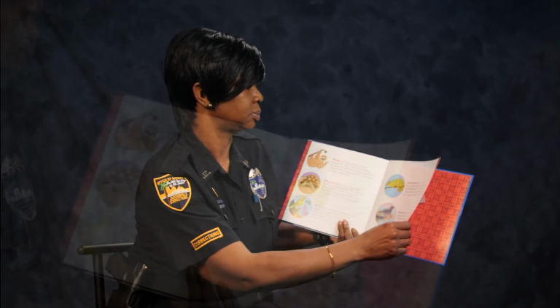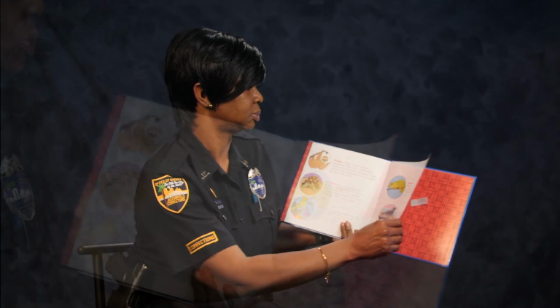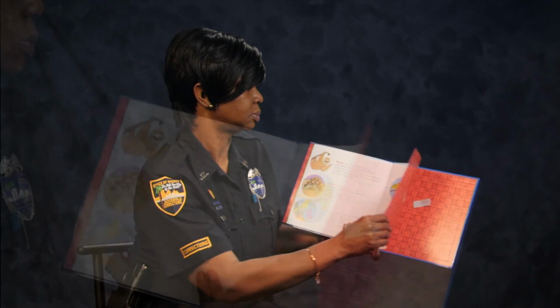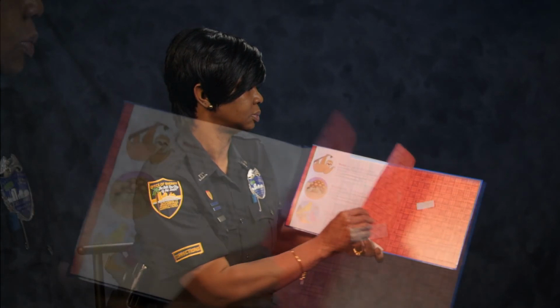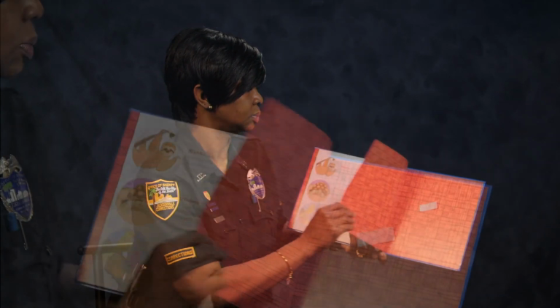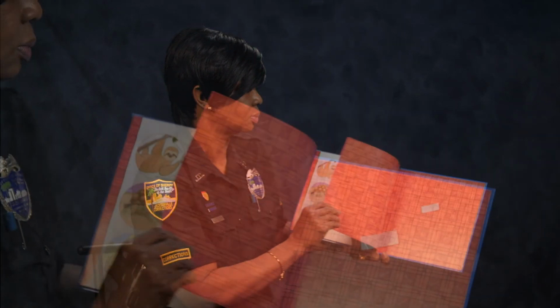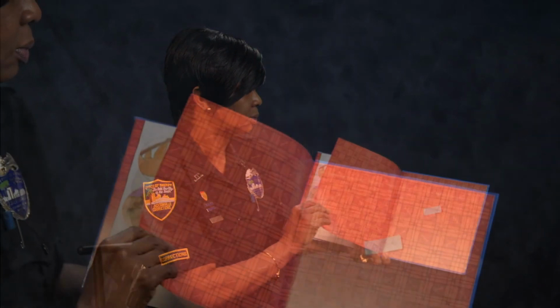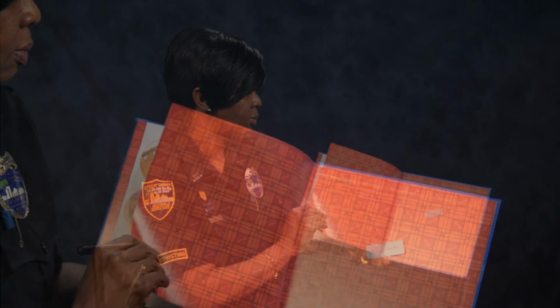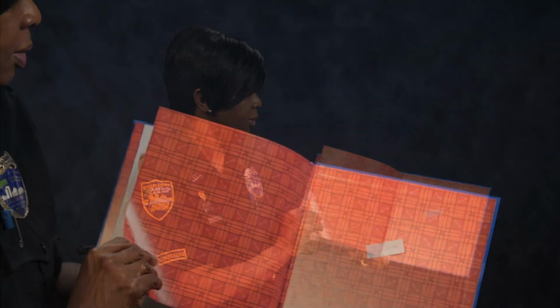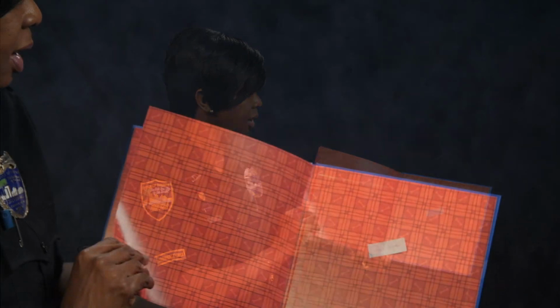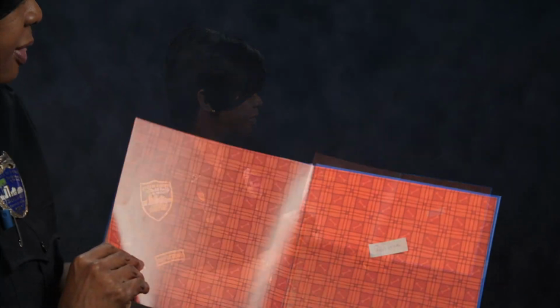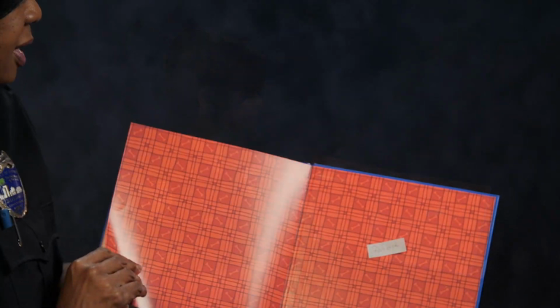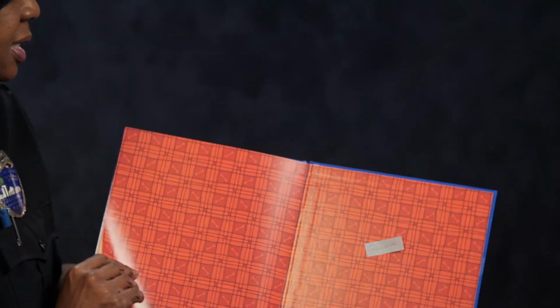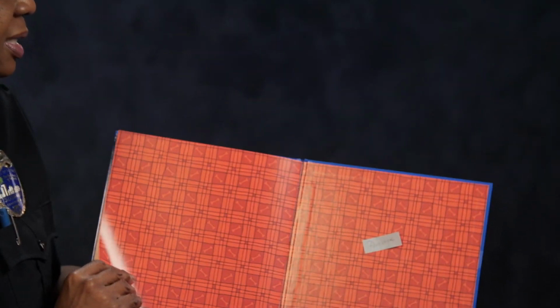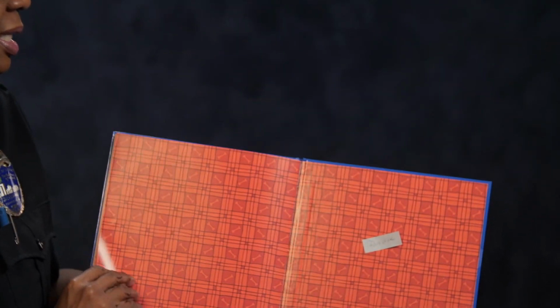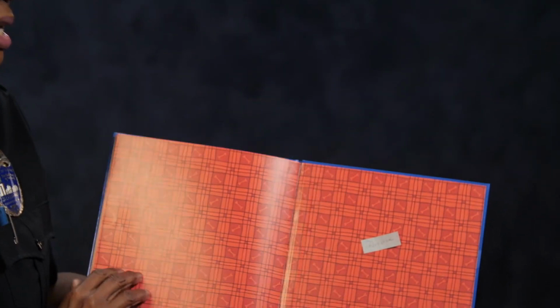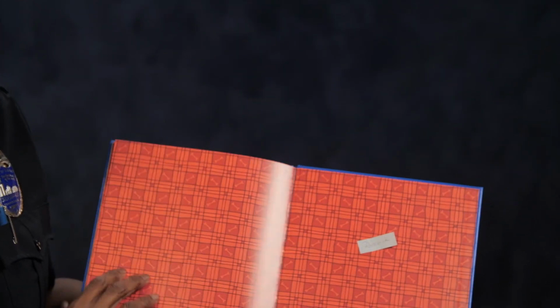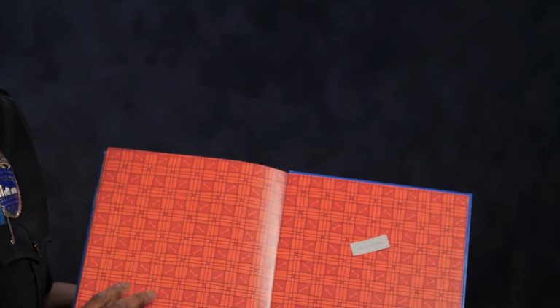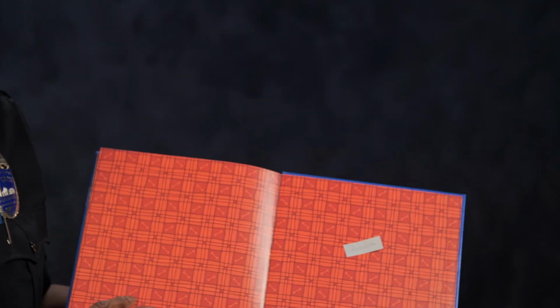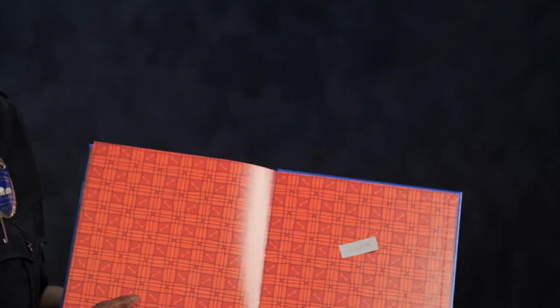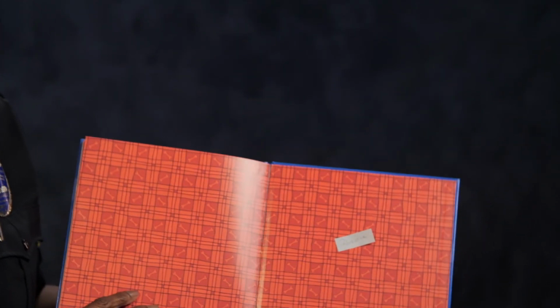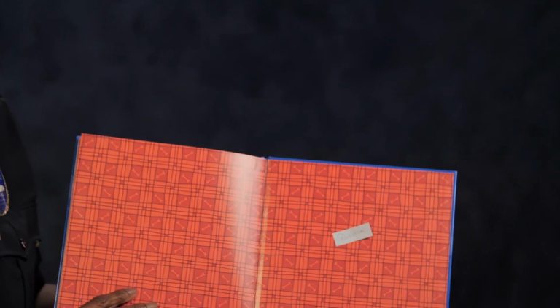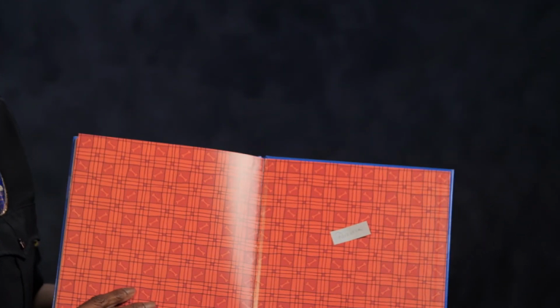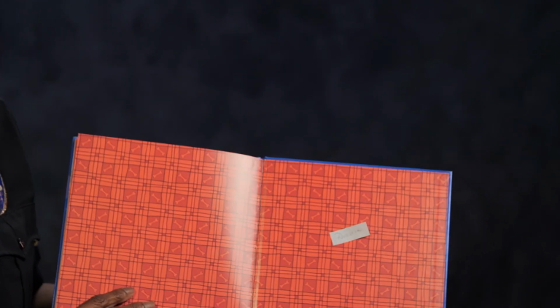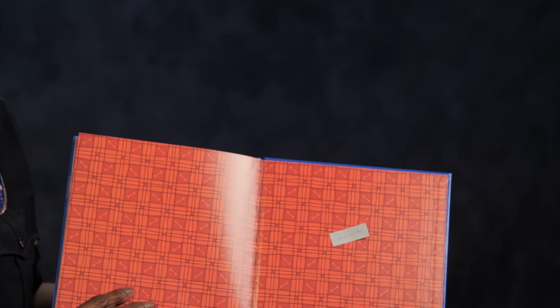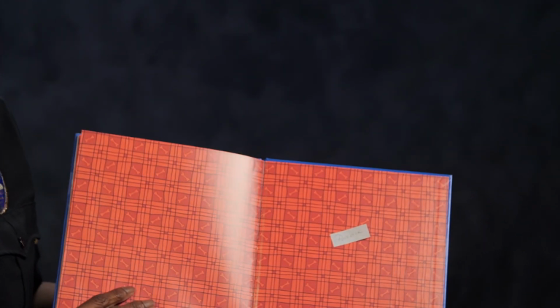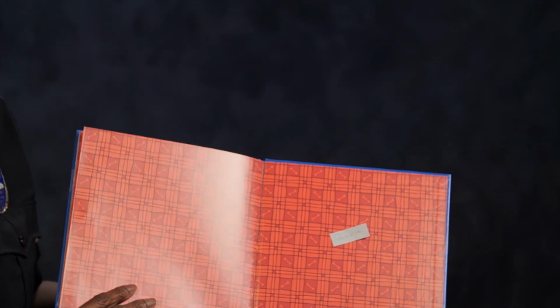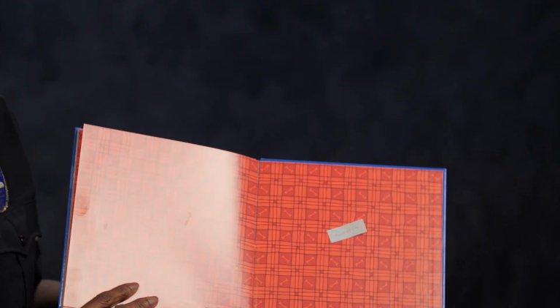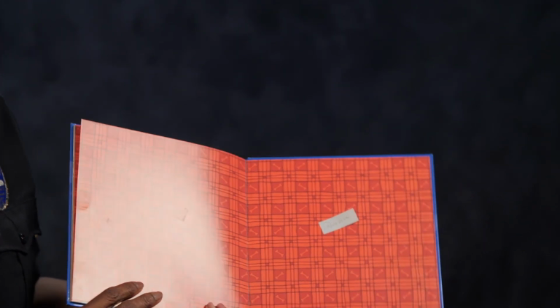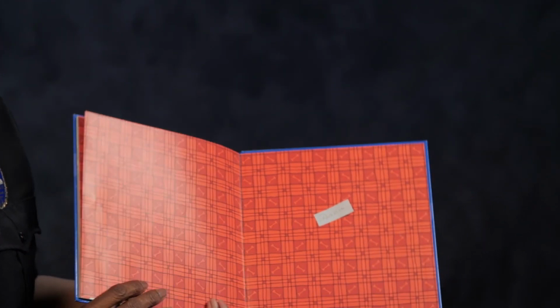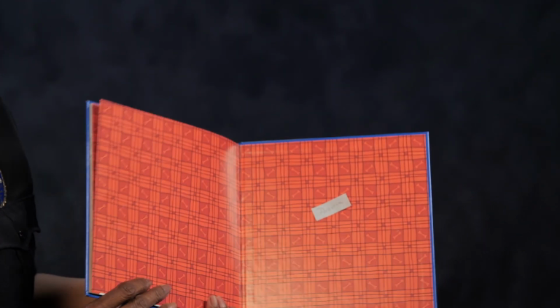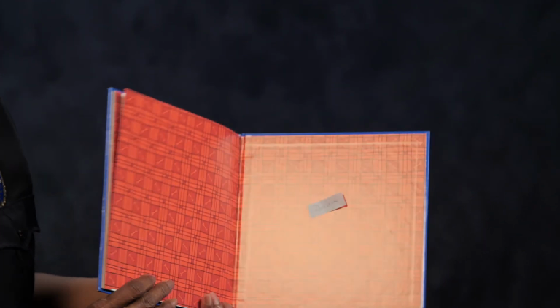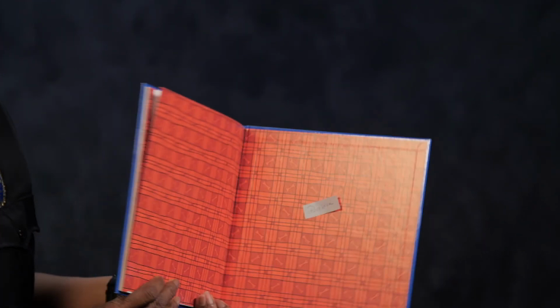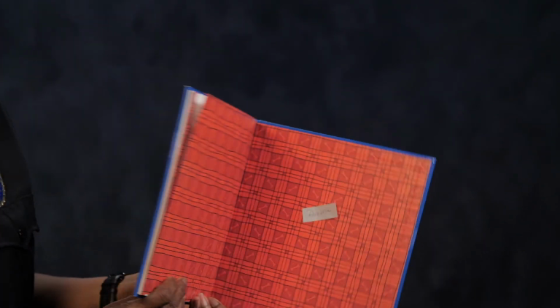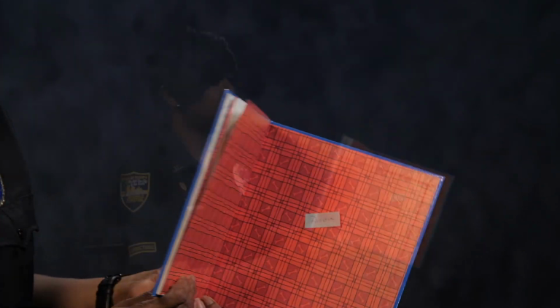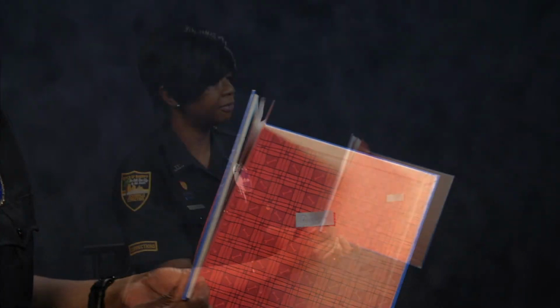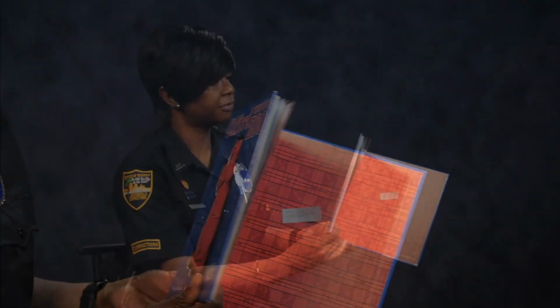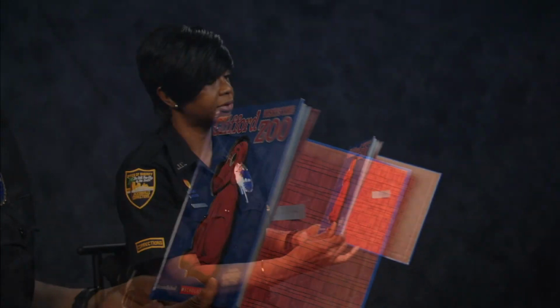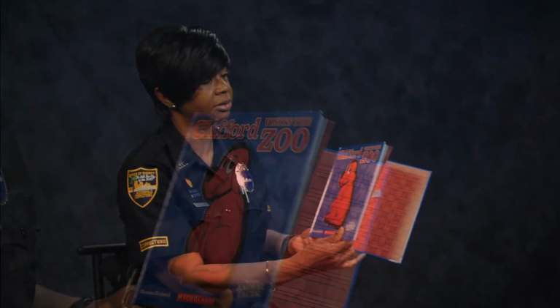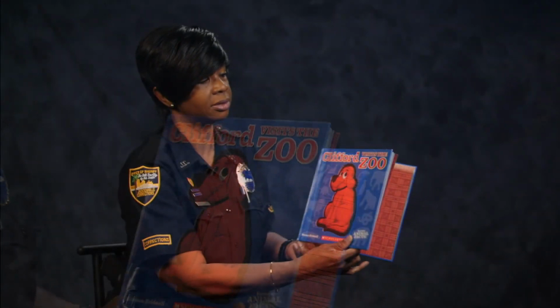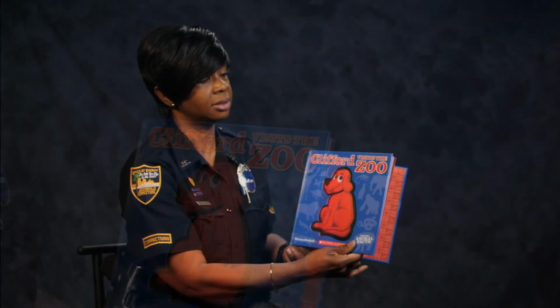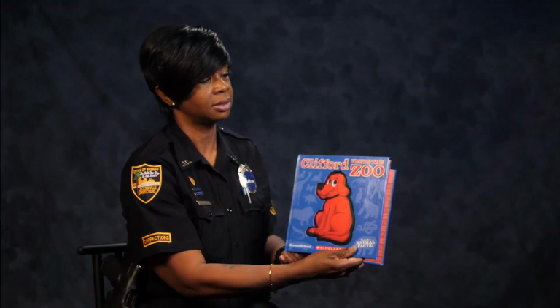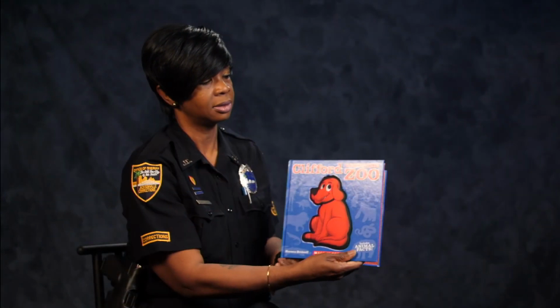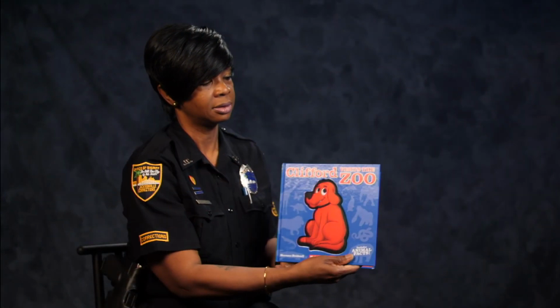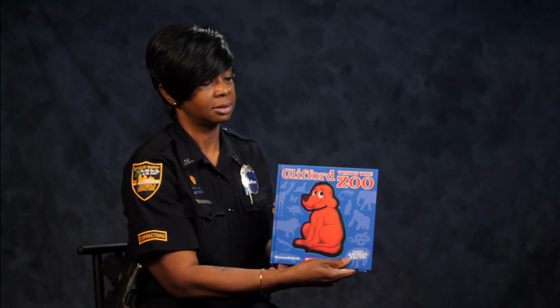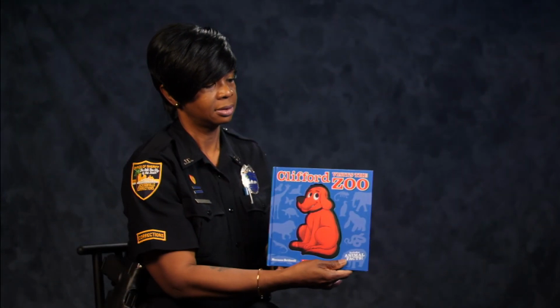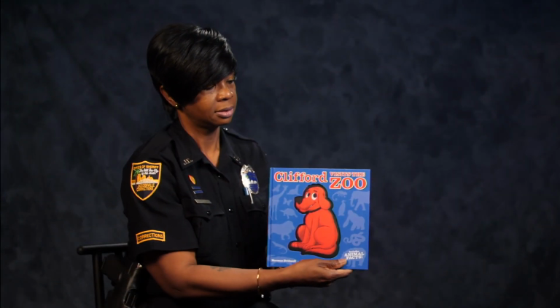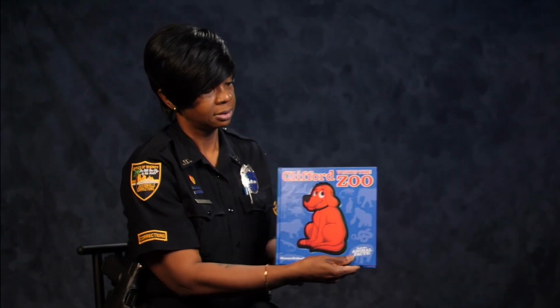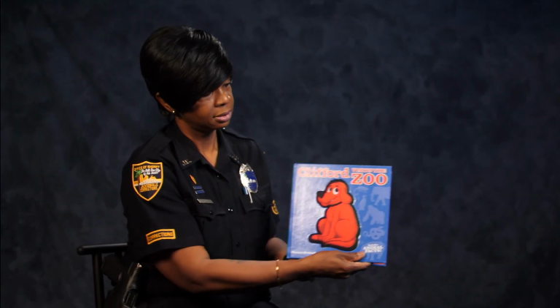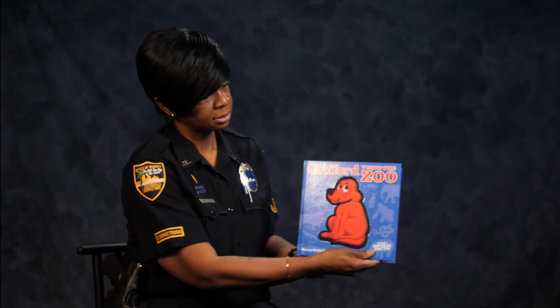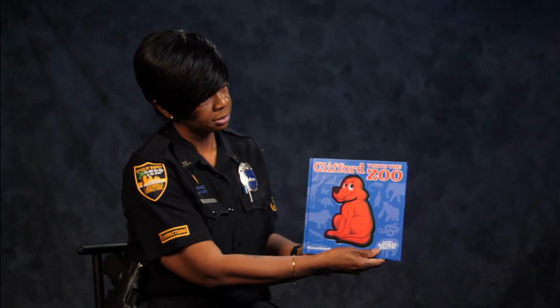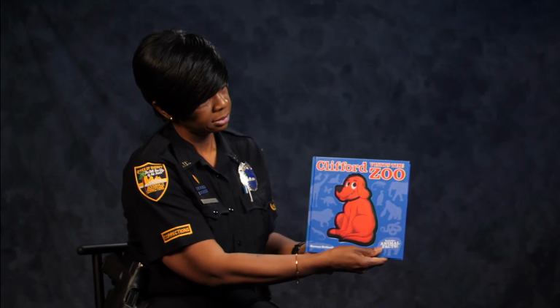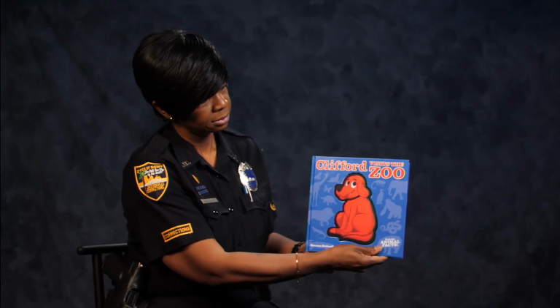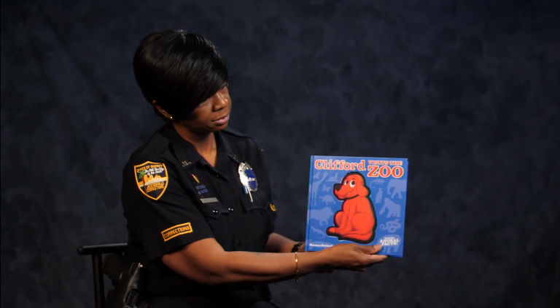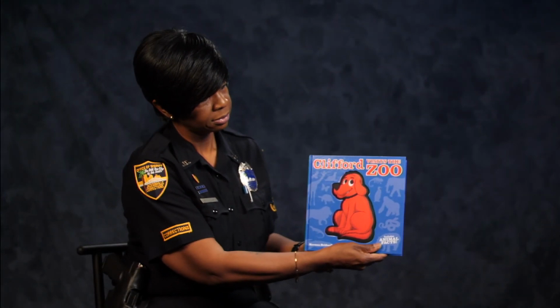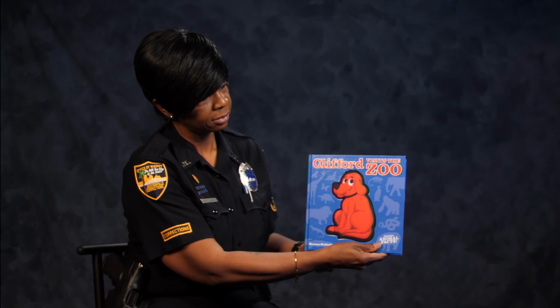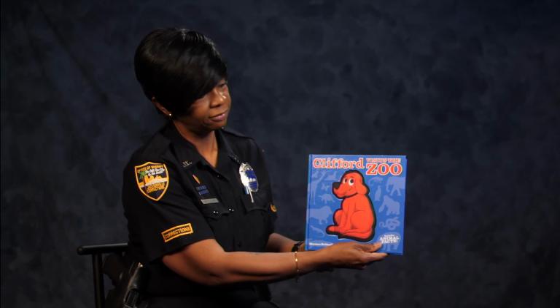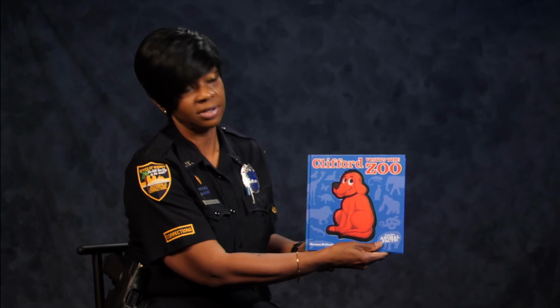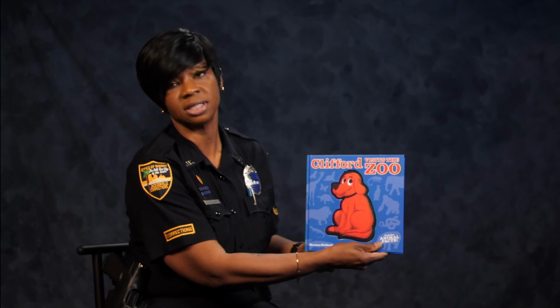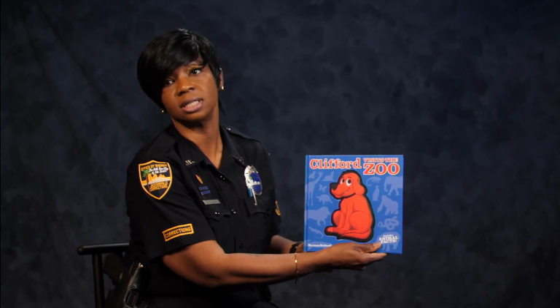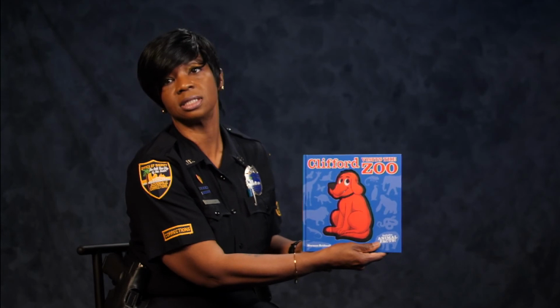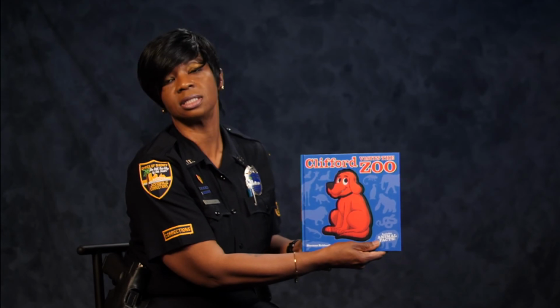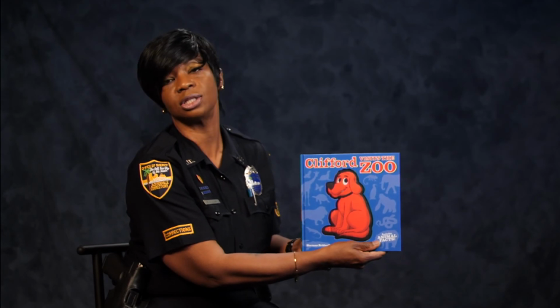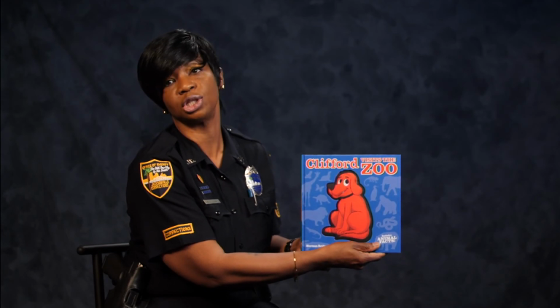And this is the end of Clifford Visits the Zoo.